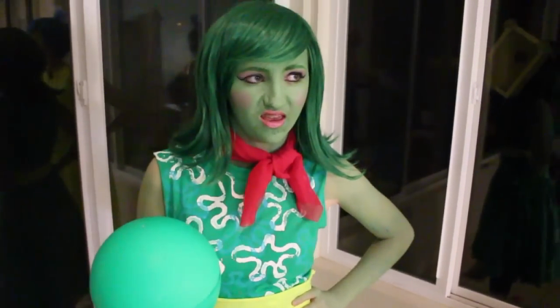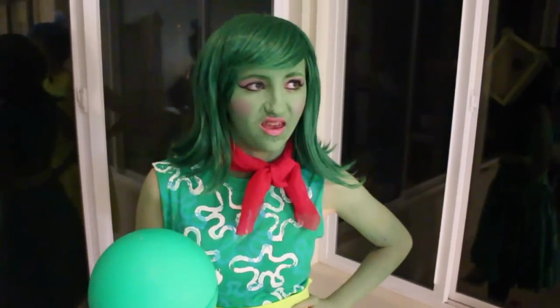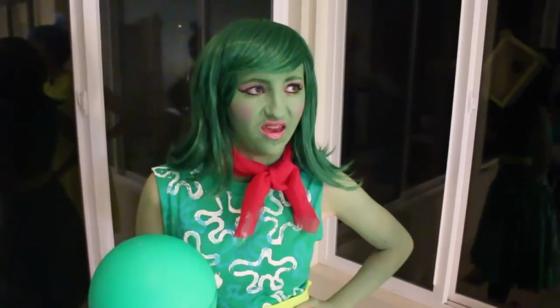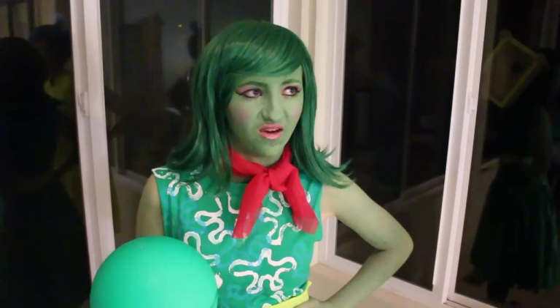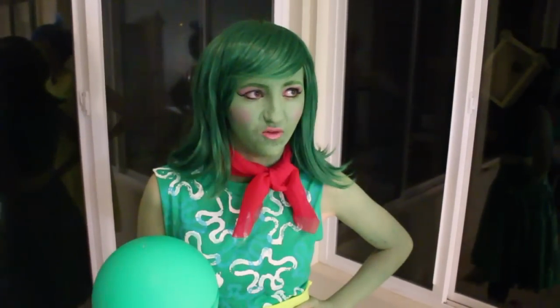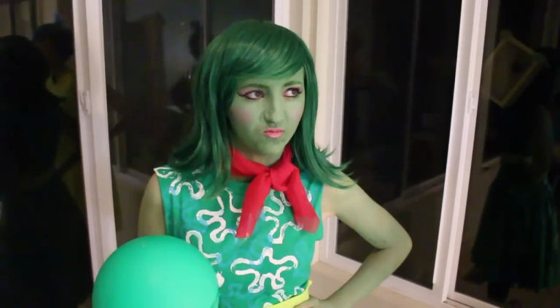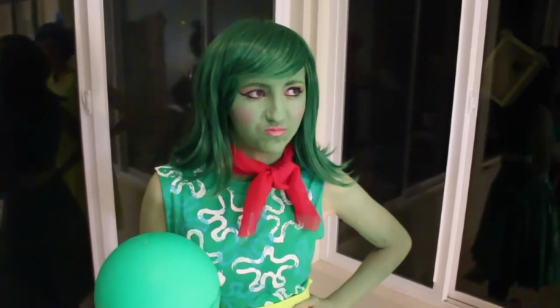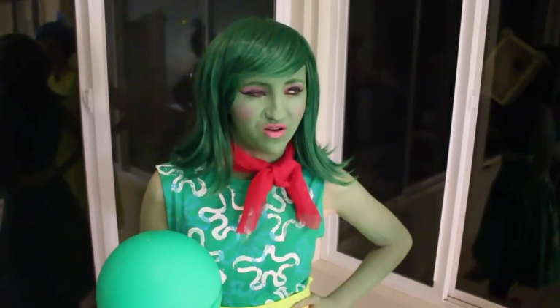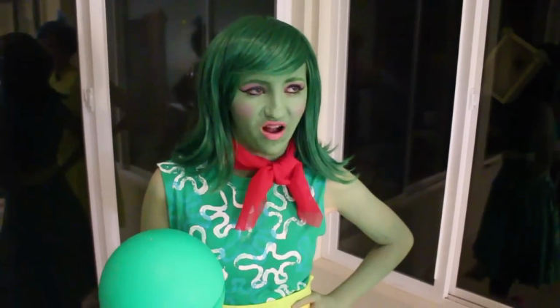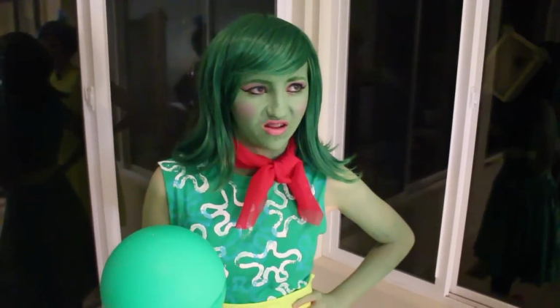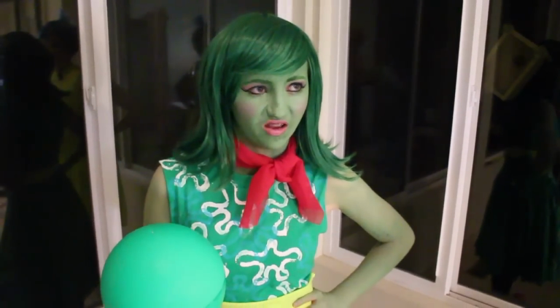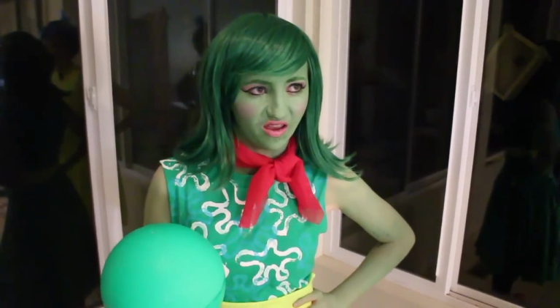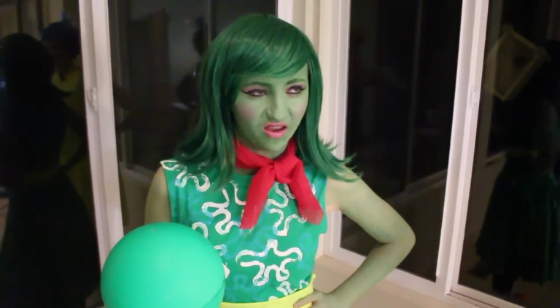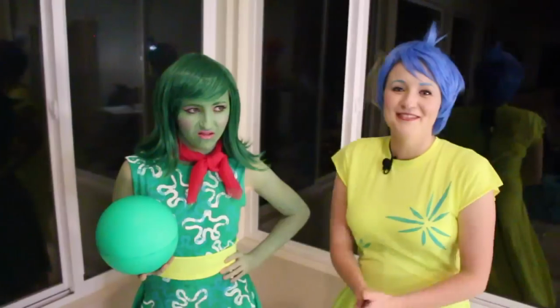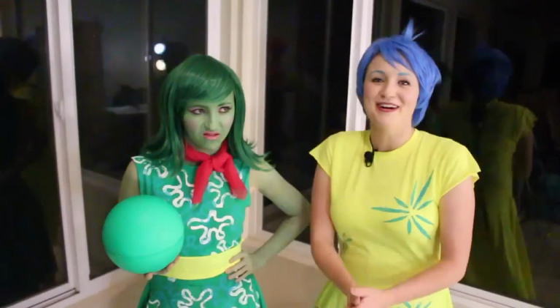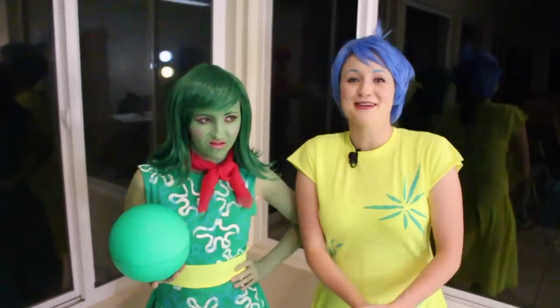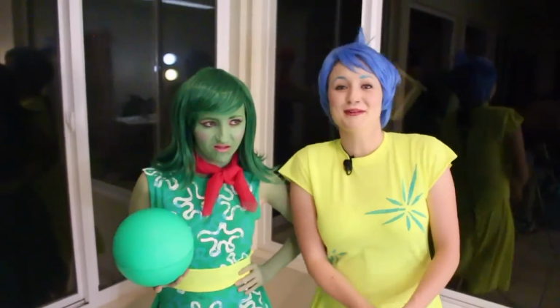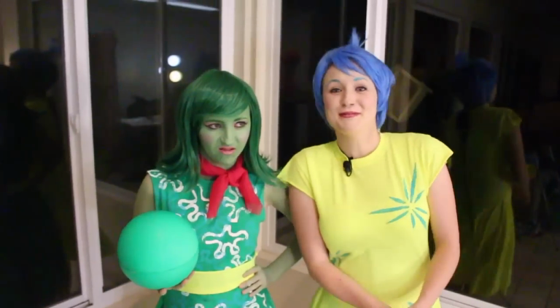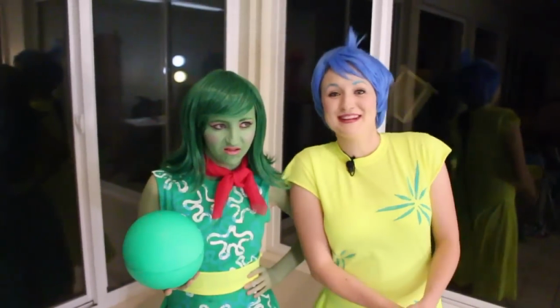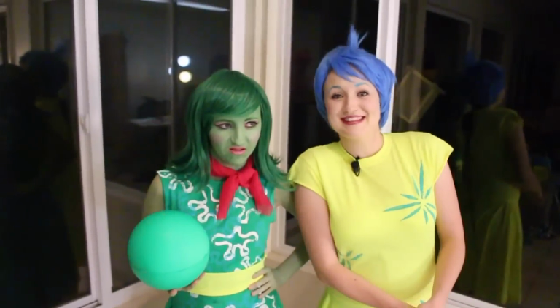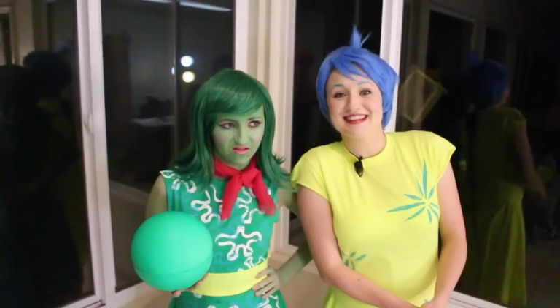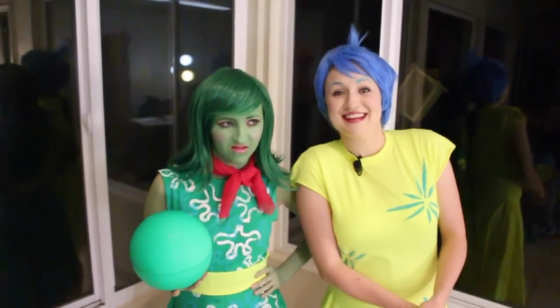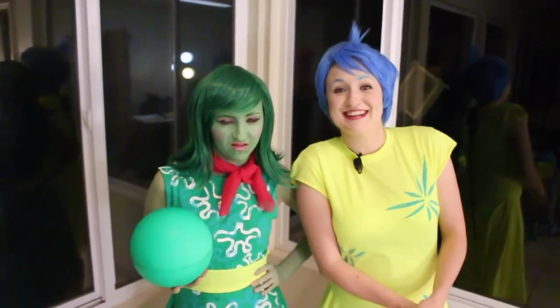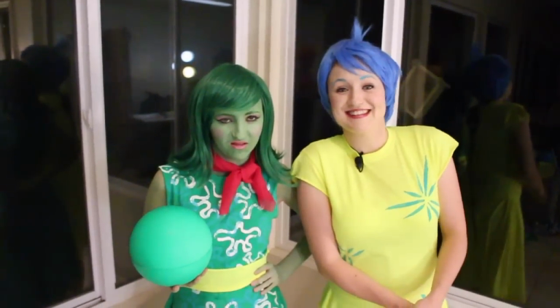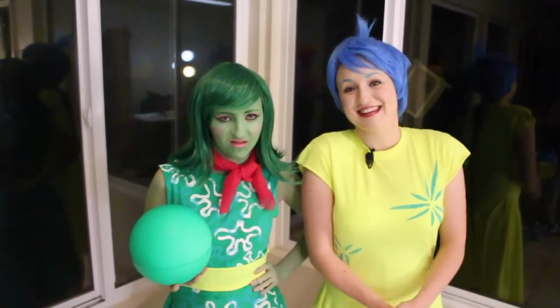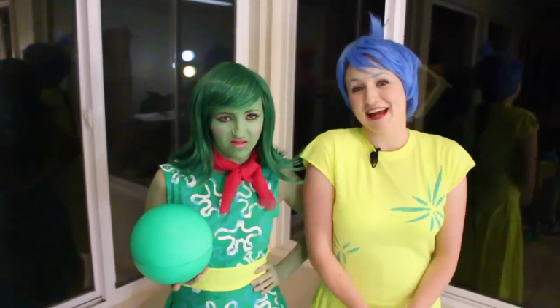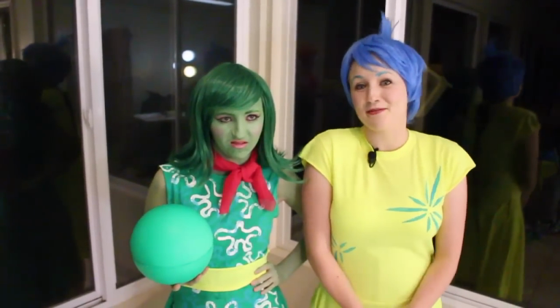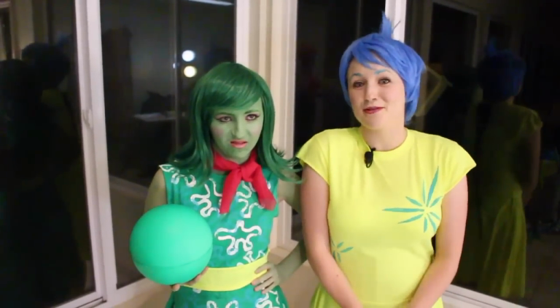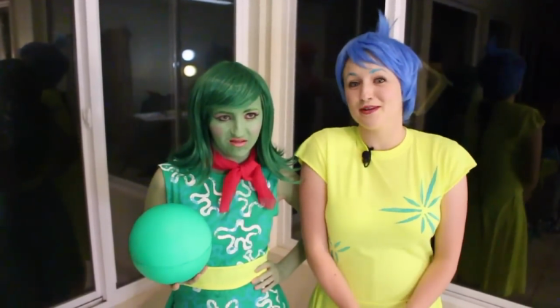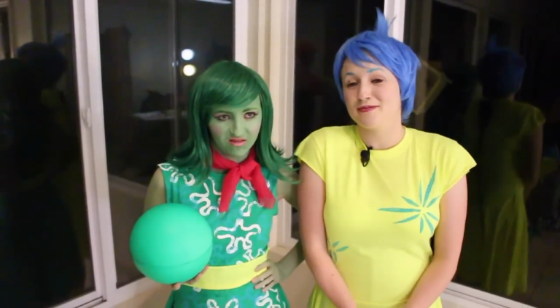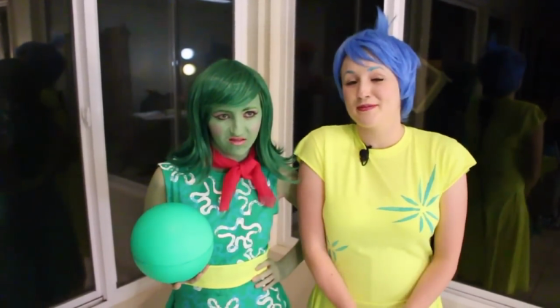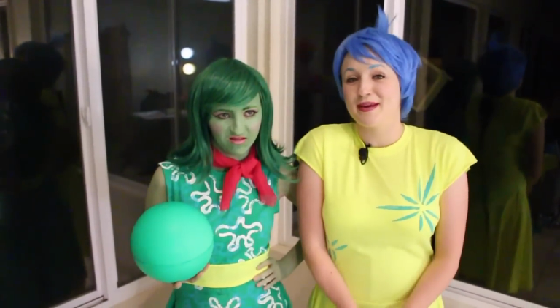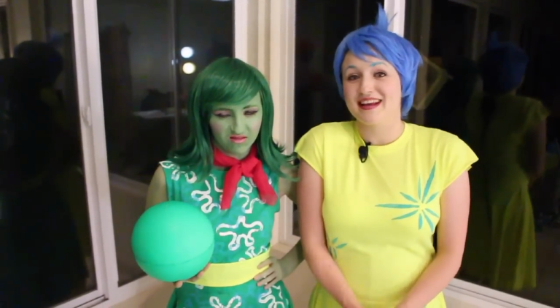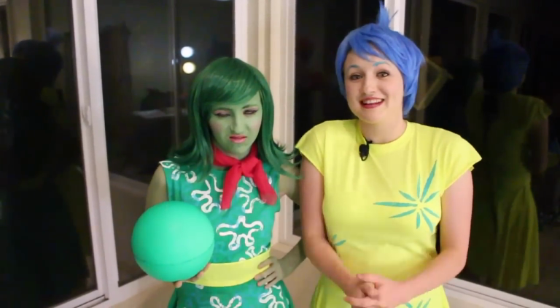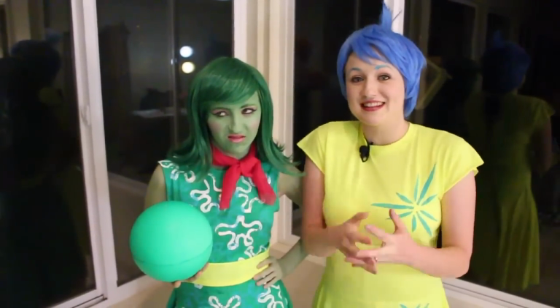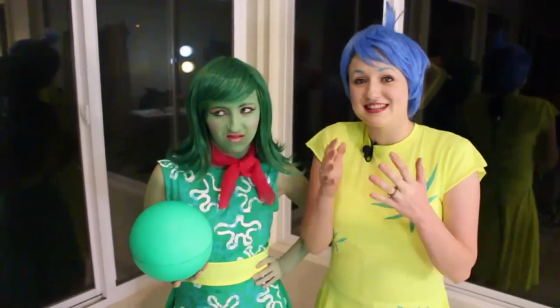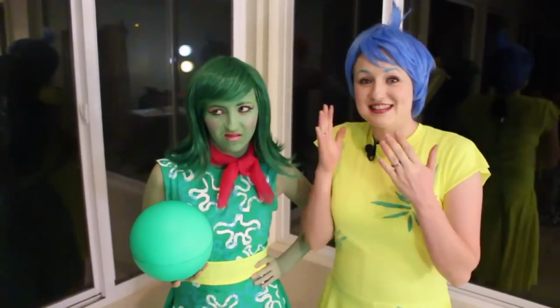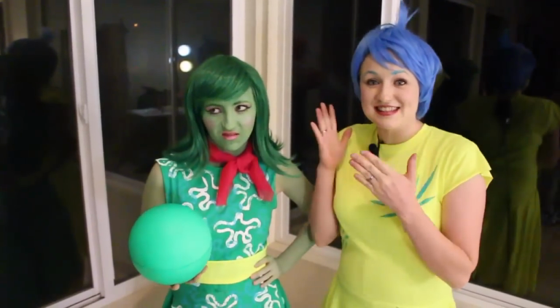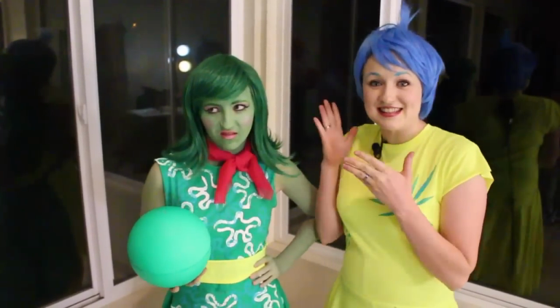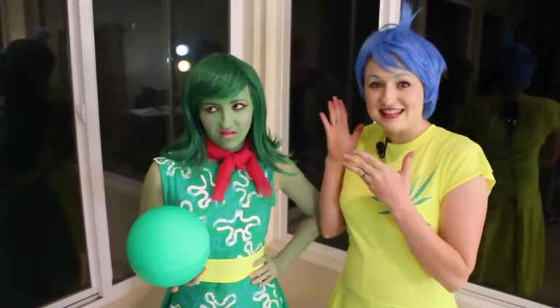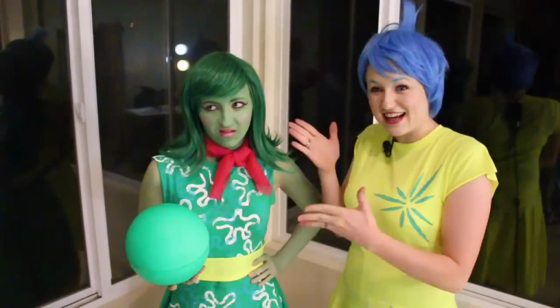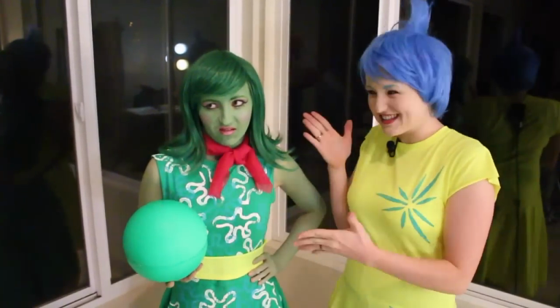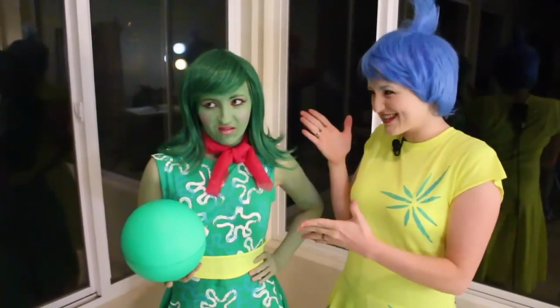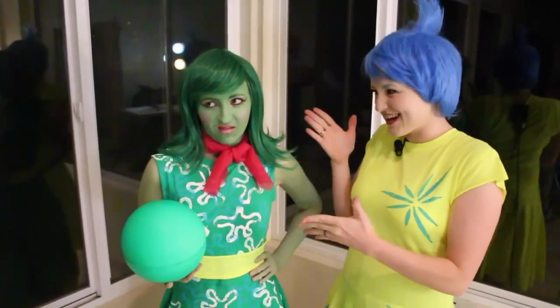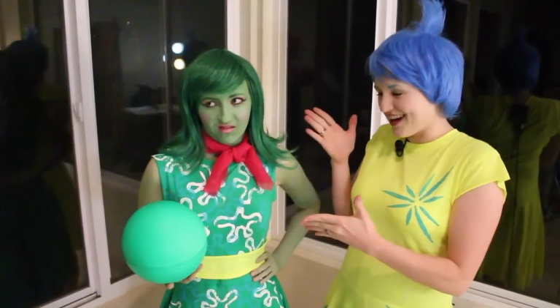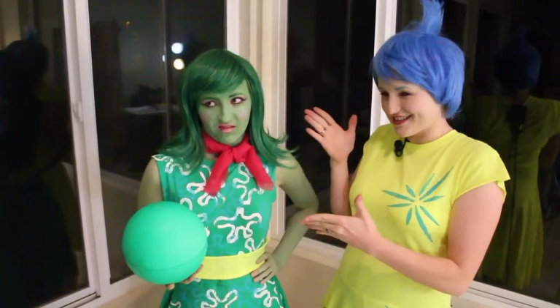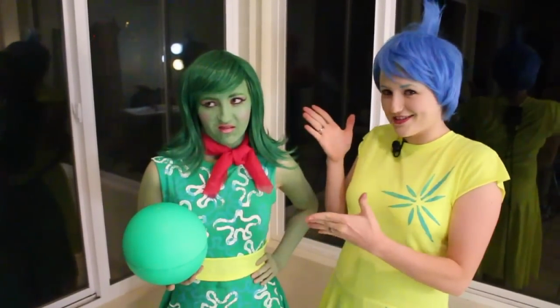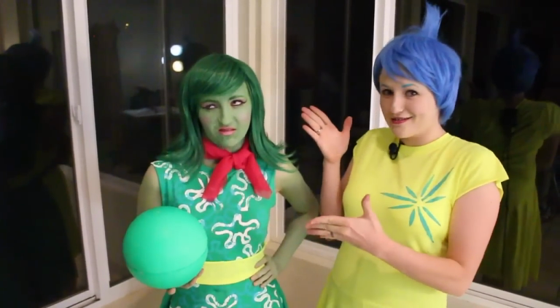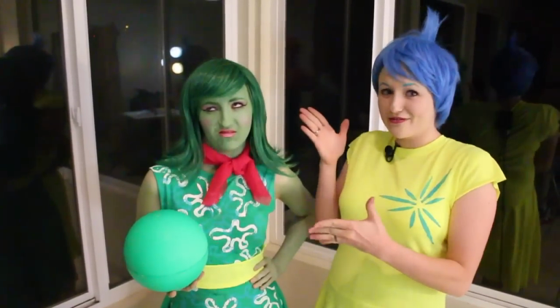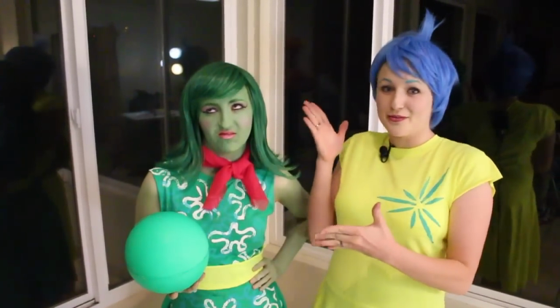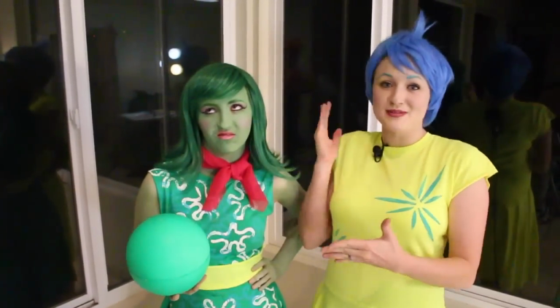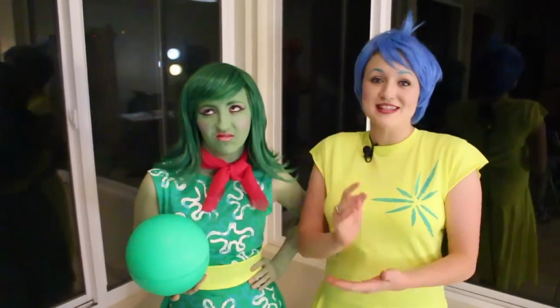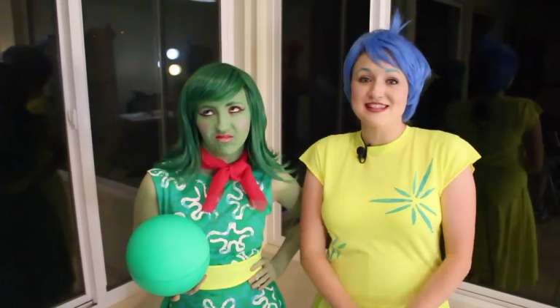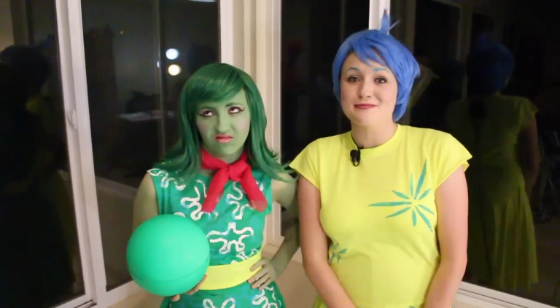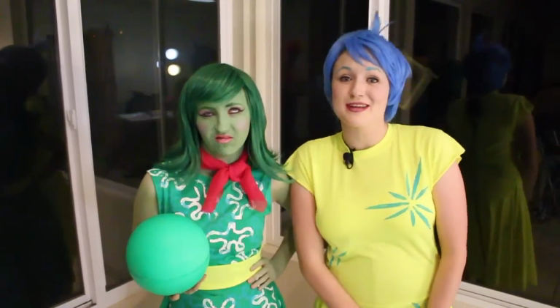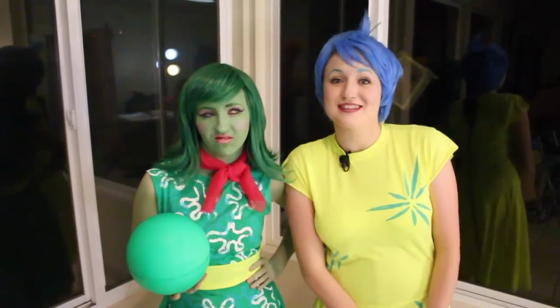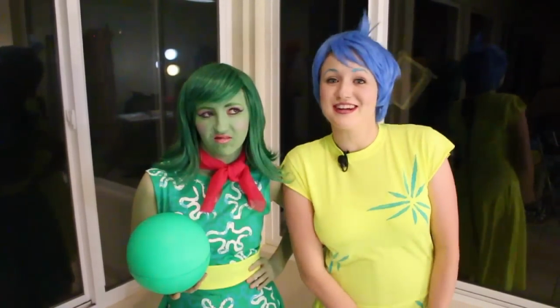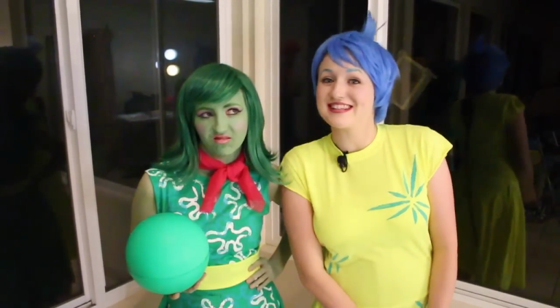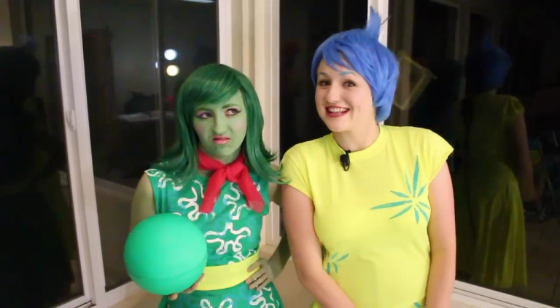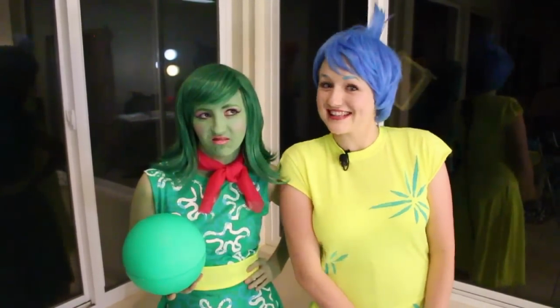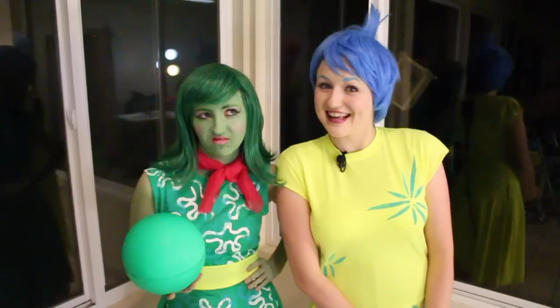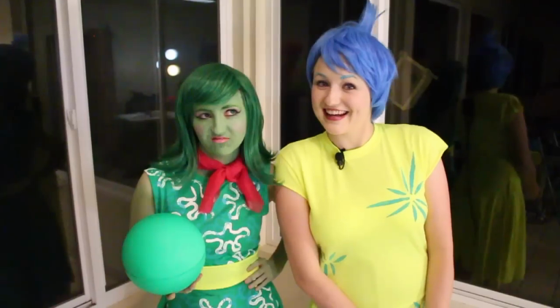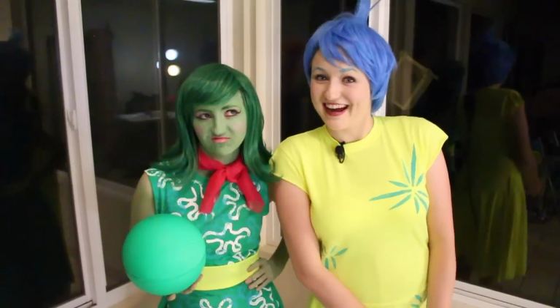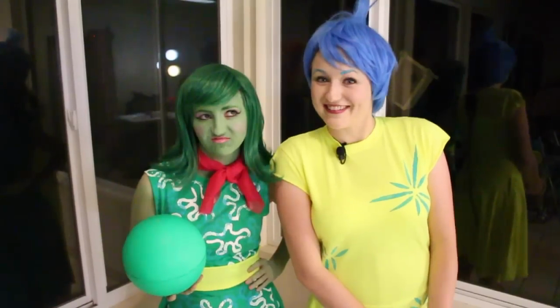Ew. Broccoli. Welcome to Pins and Things. Today we're going to be making this Disgust costume from Disney Pixar's Inside Out.